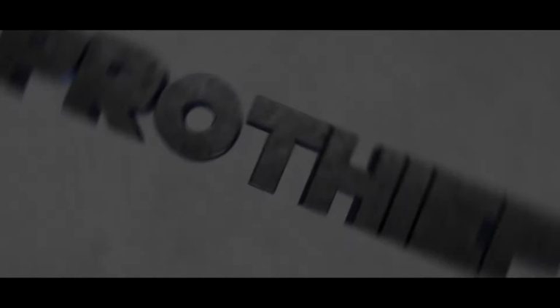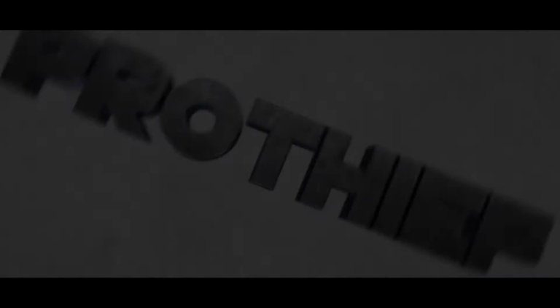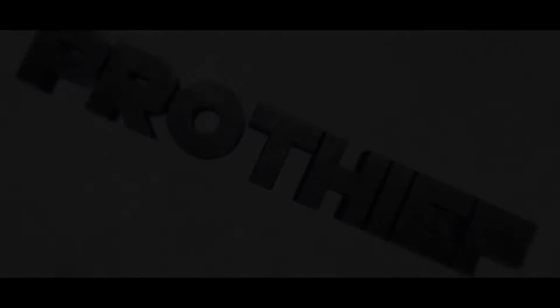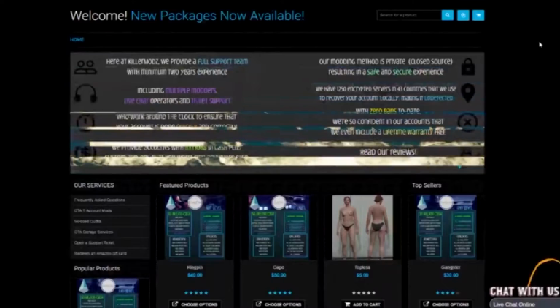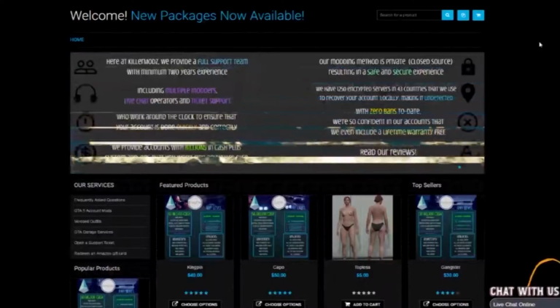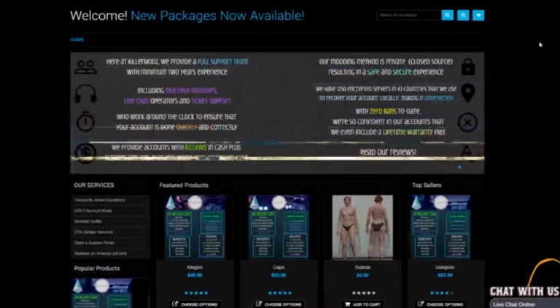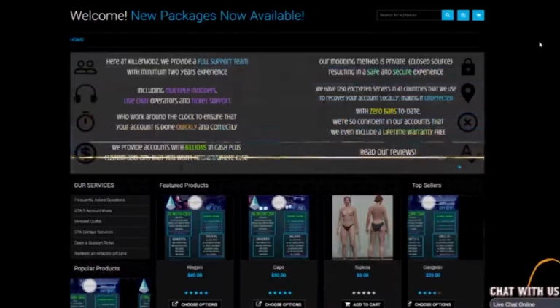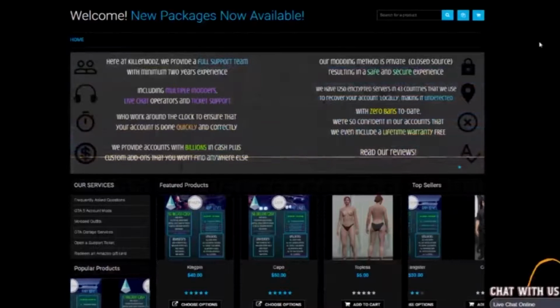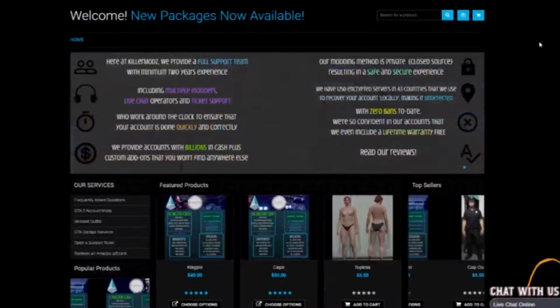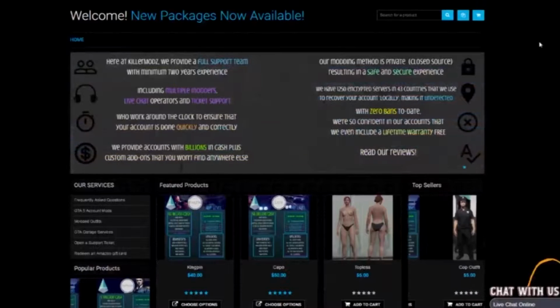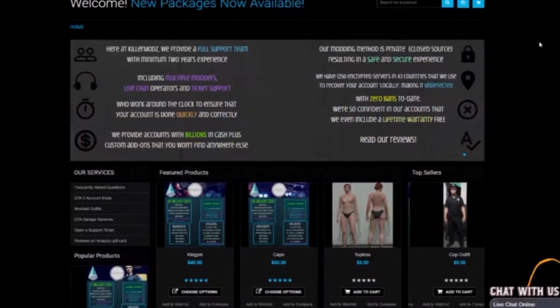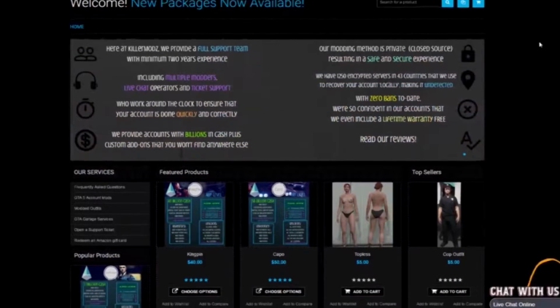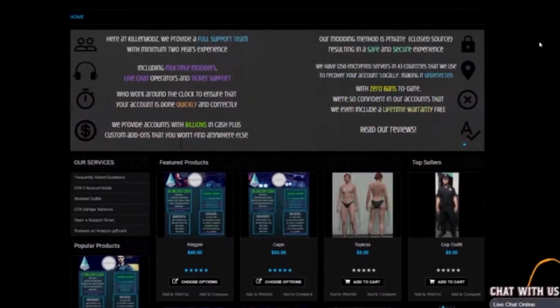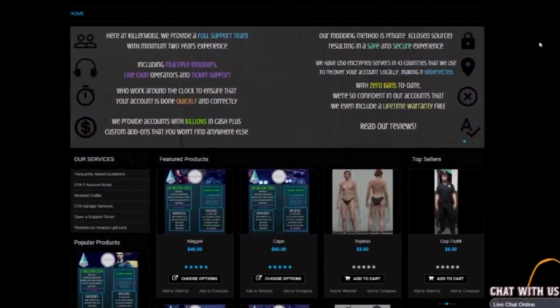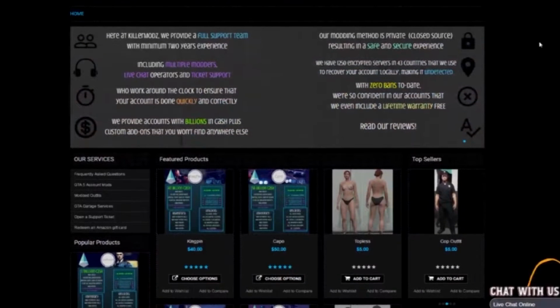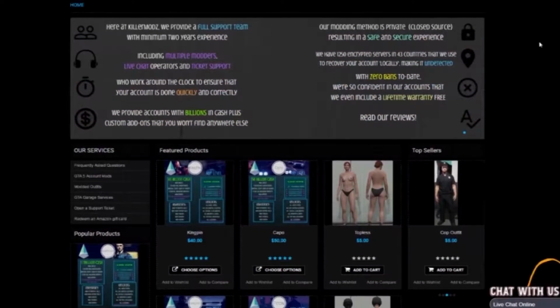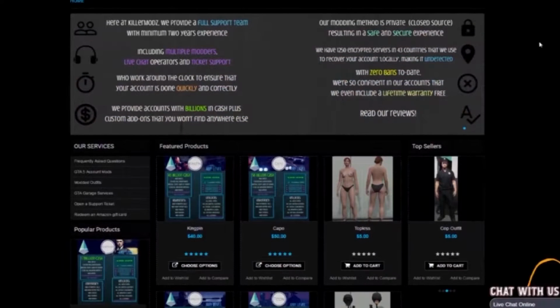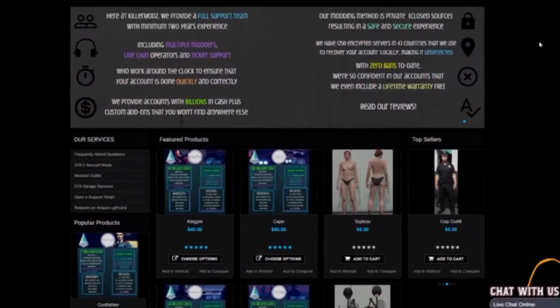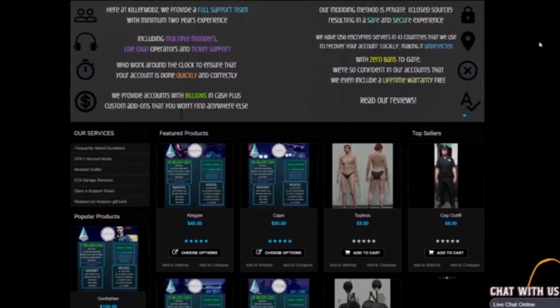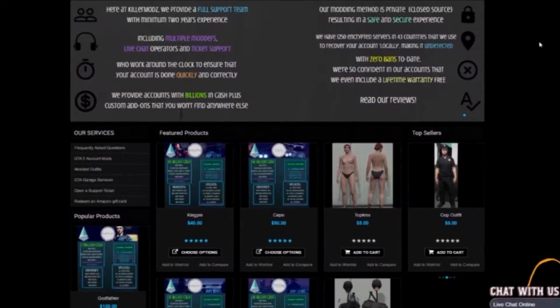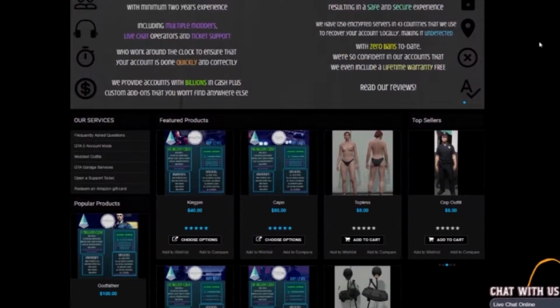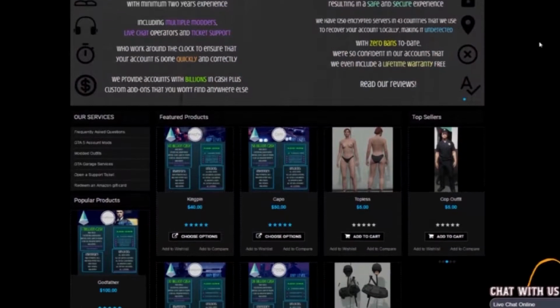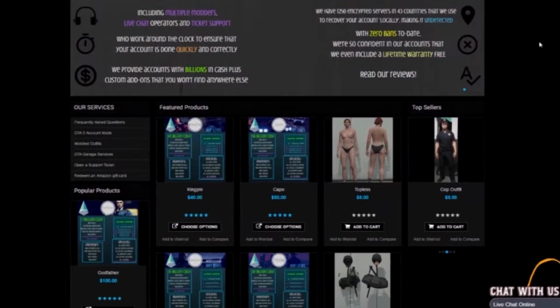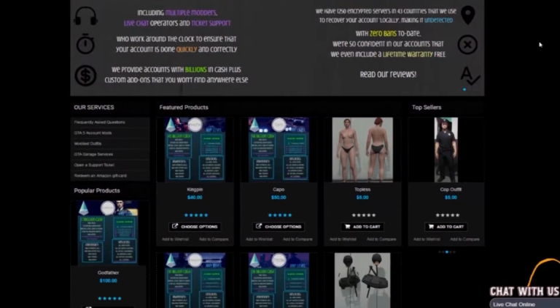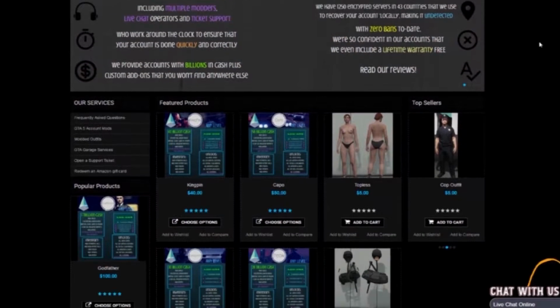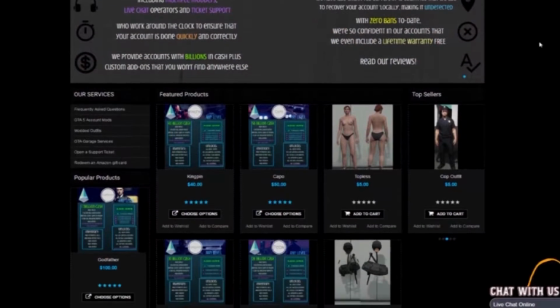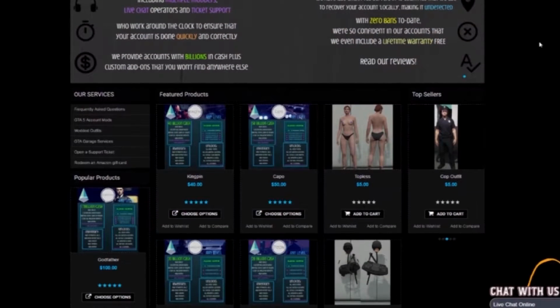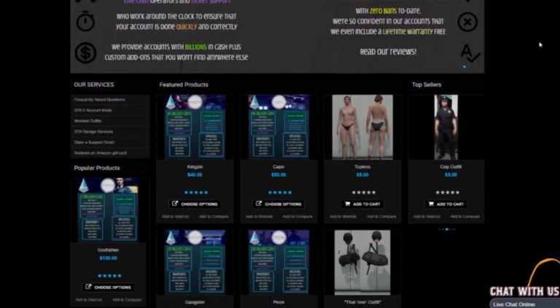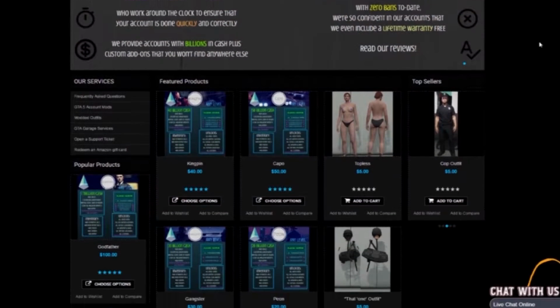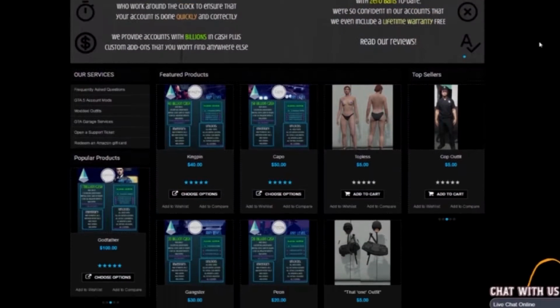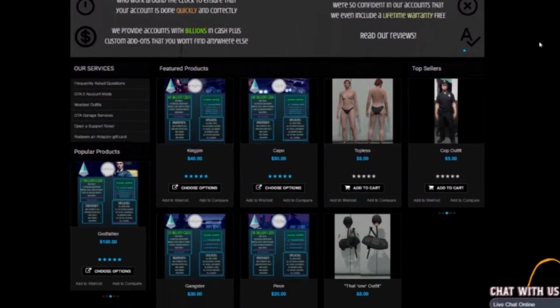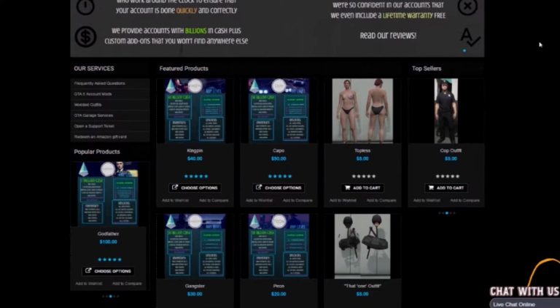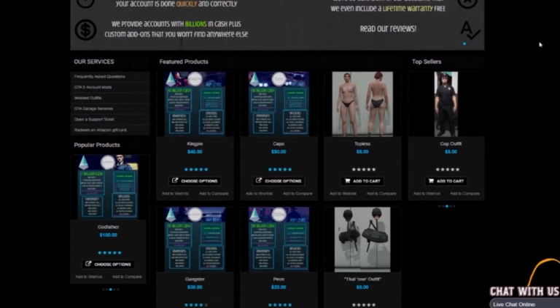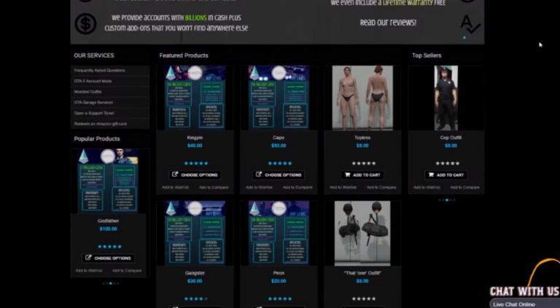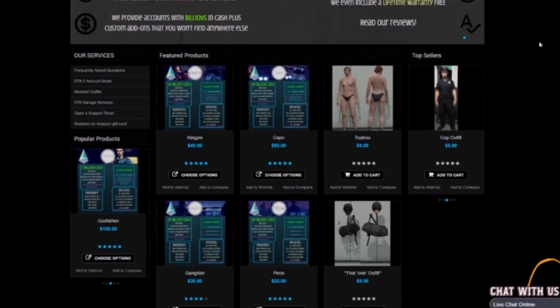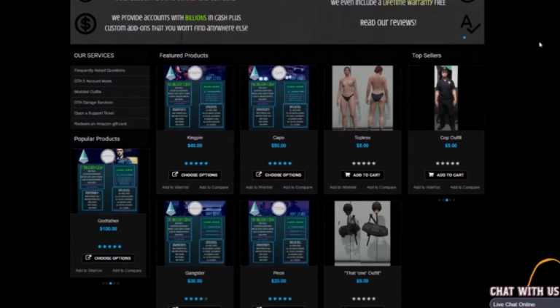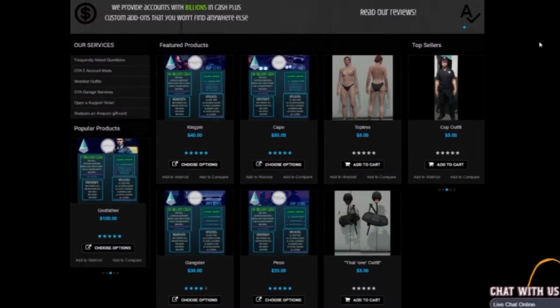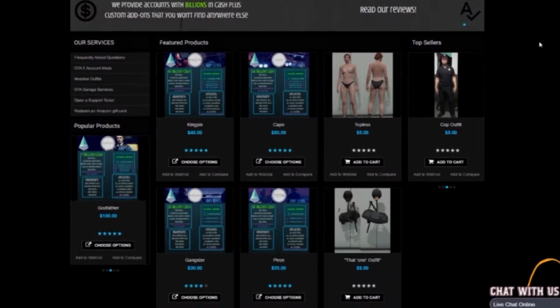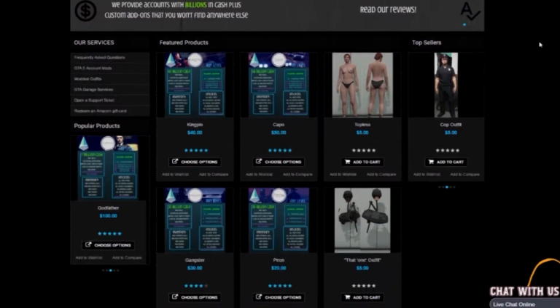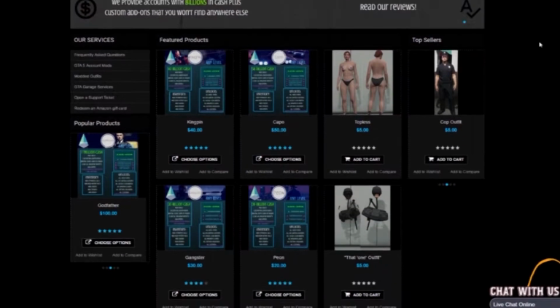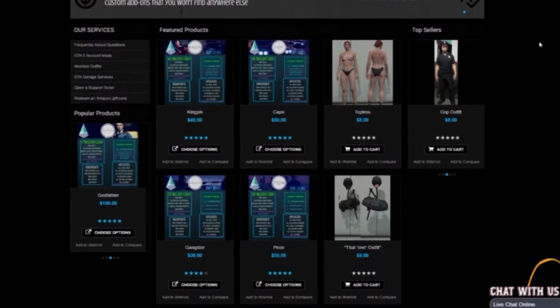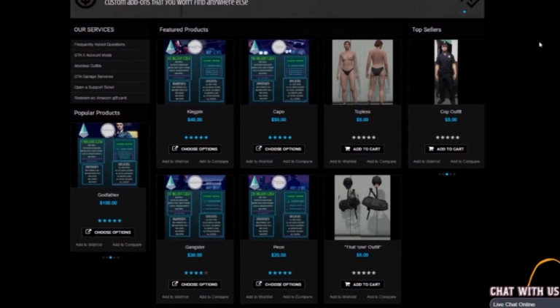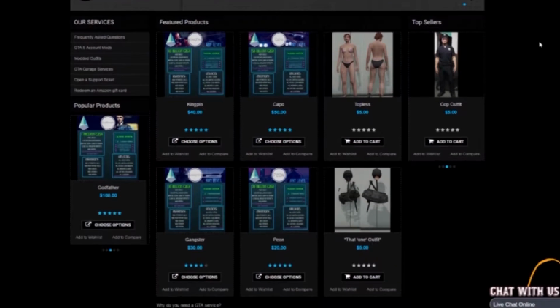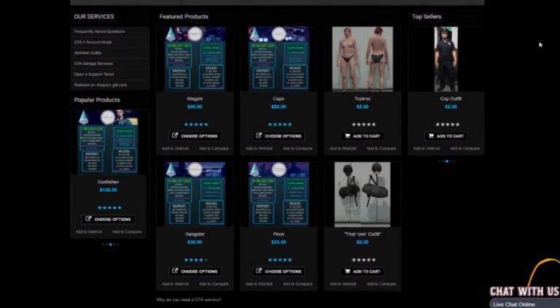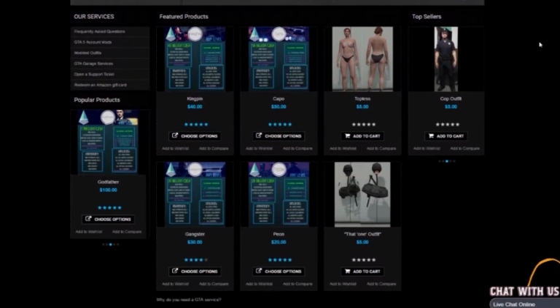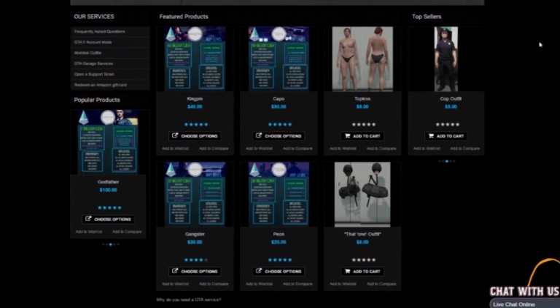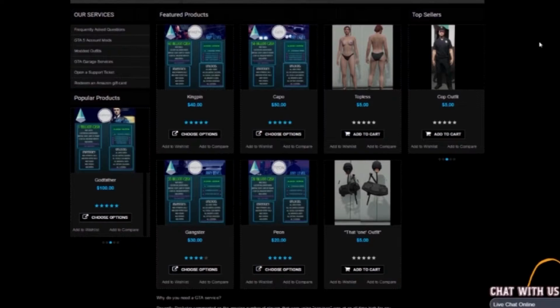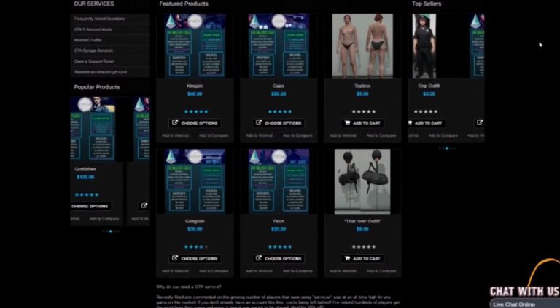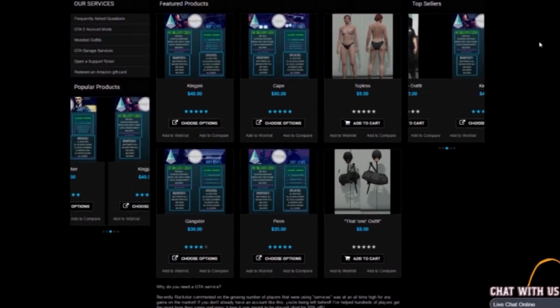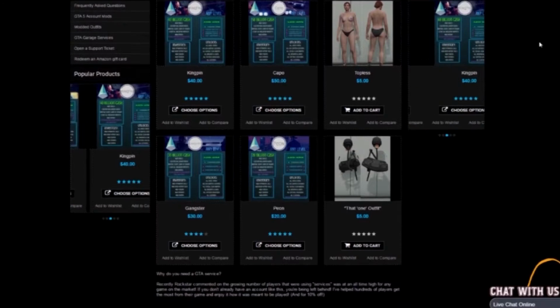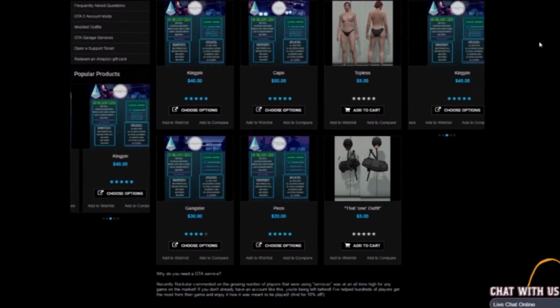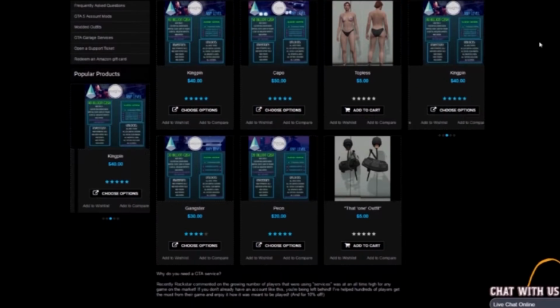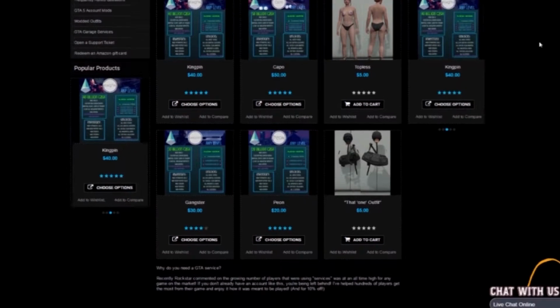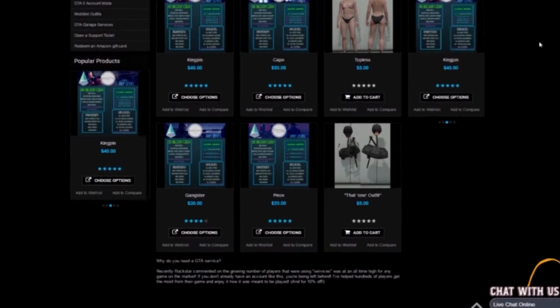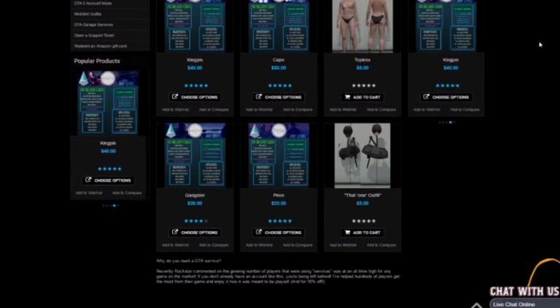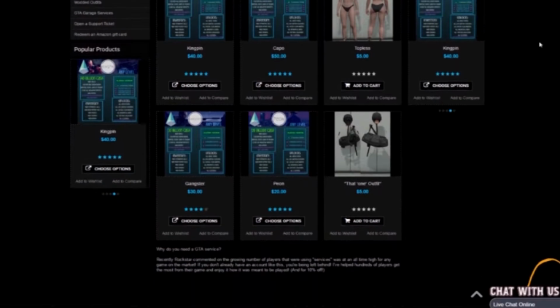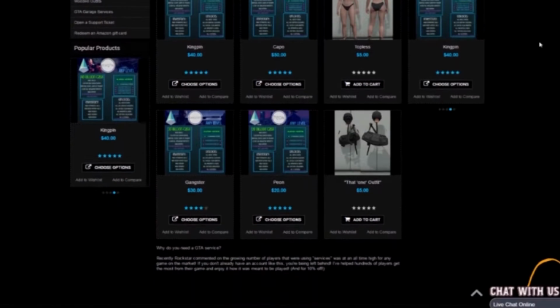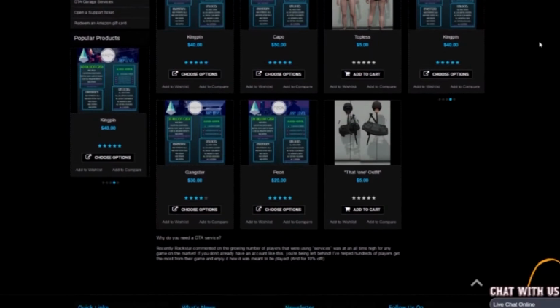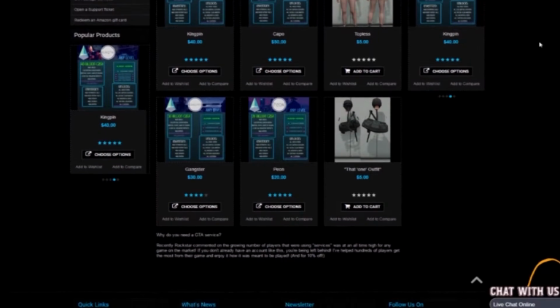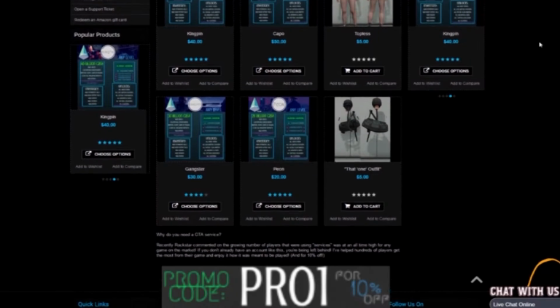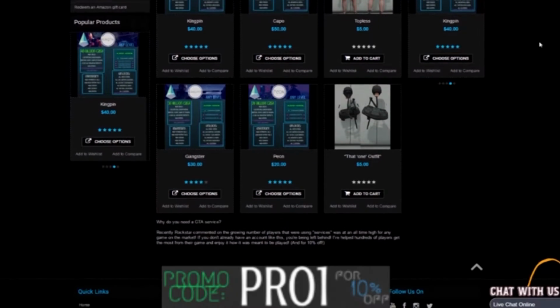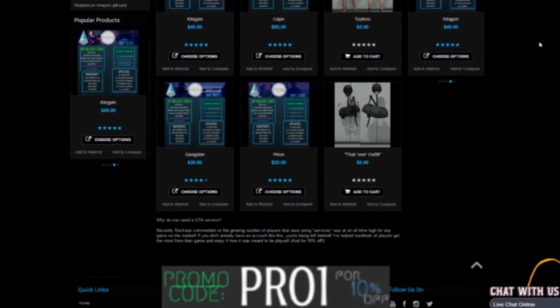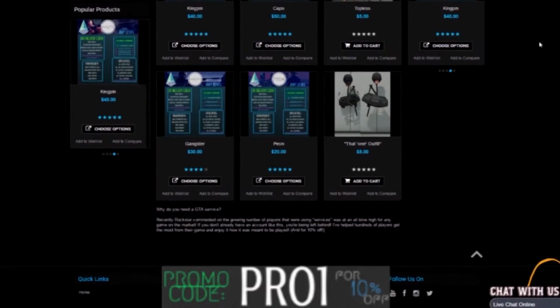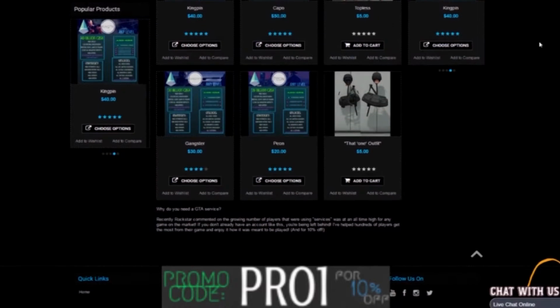If you want cheap and reliable GTA mod accounts, check out Killermods in the description and use code Pro 1 for 10% off.